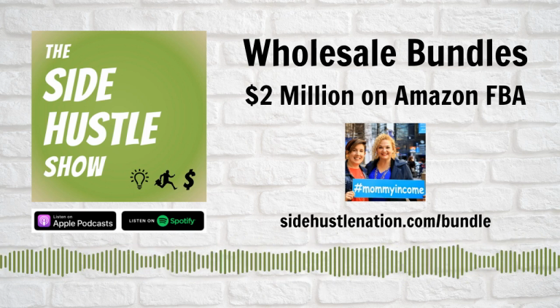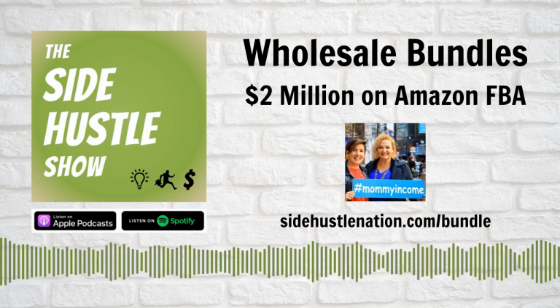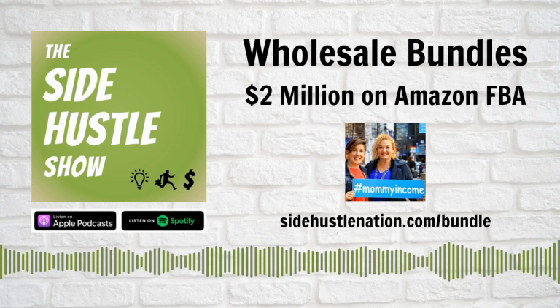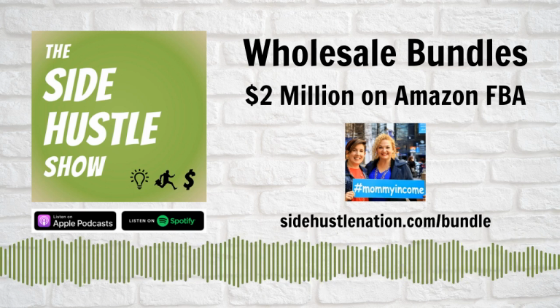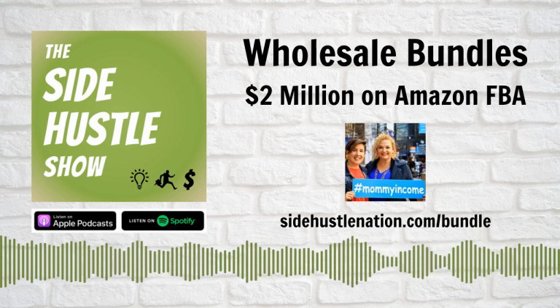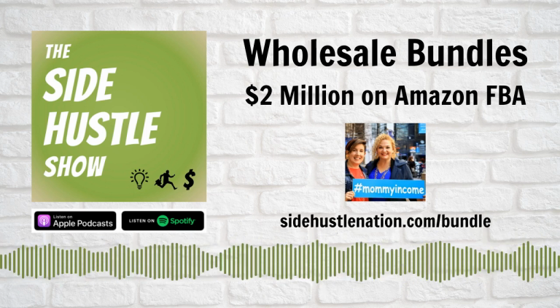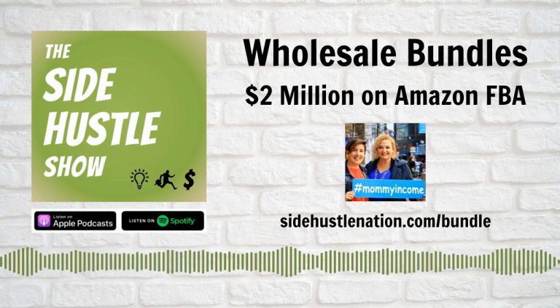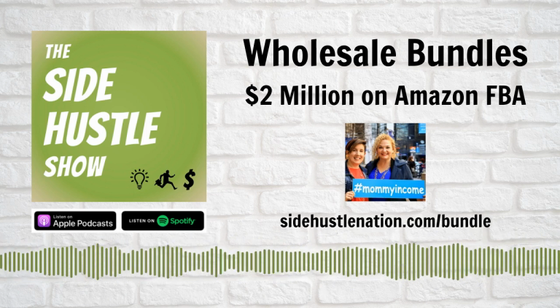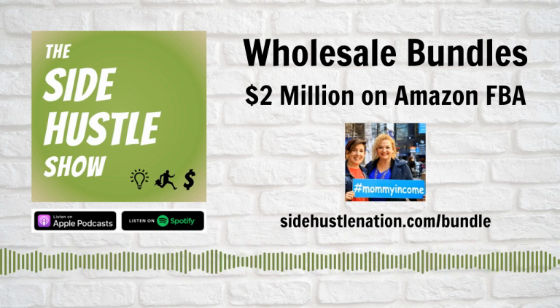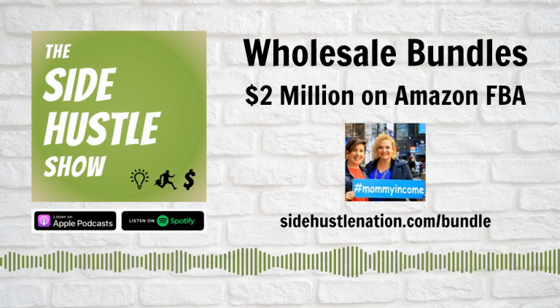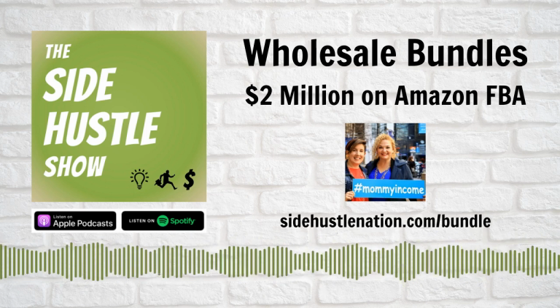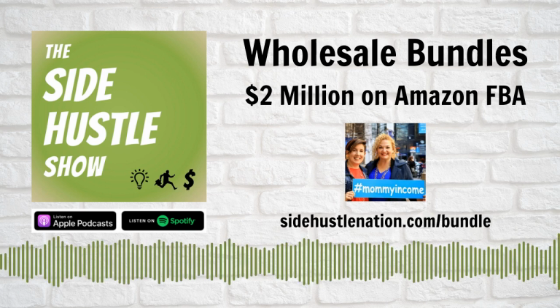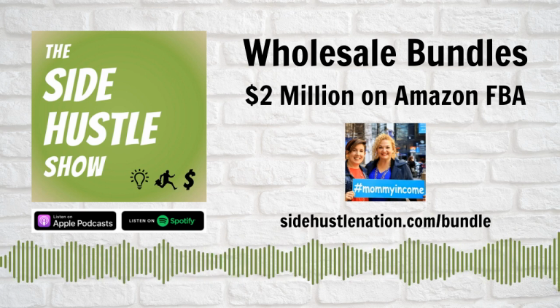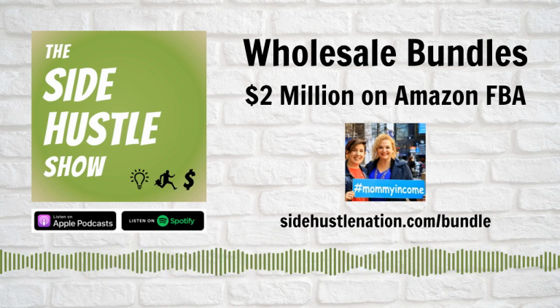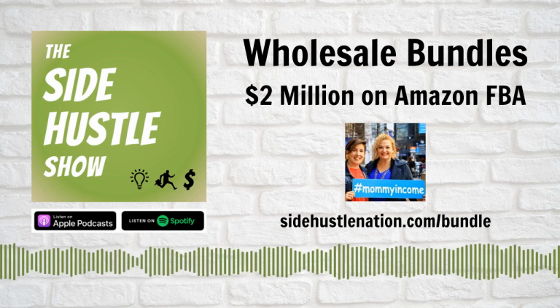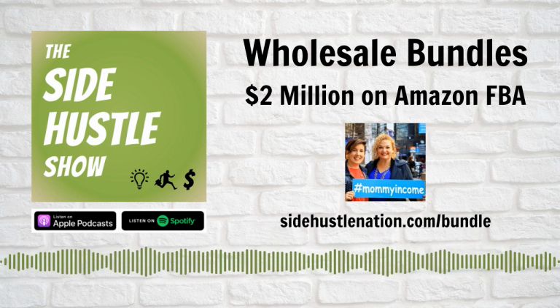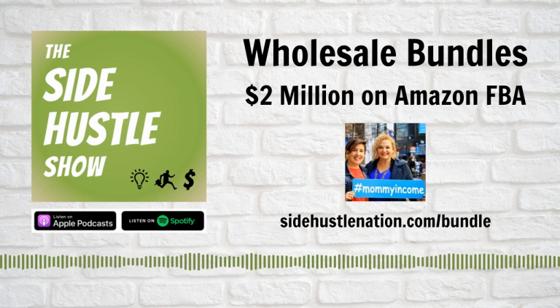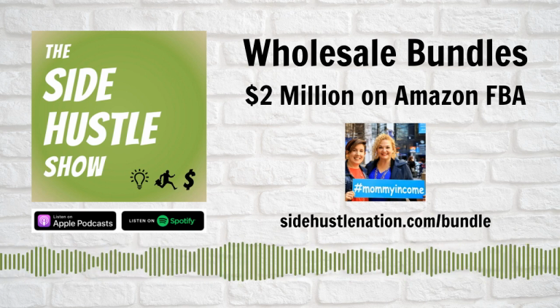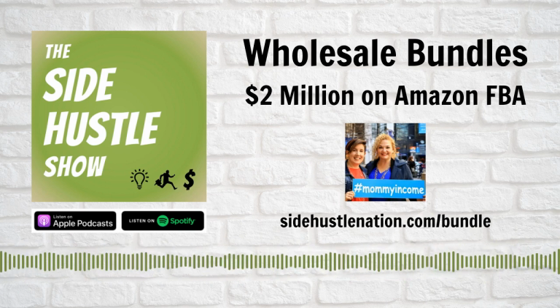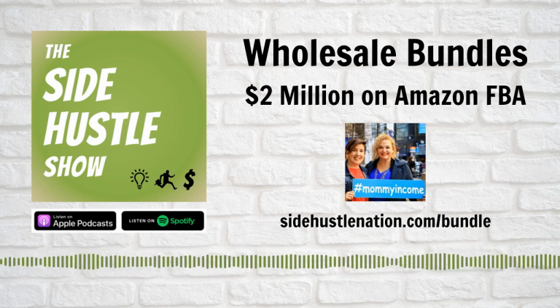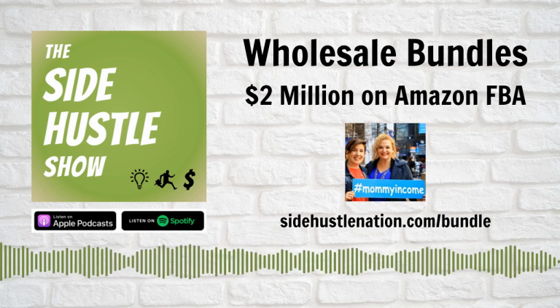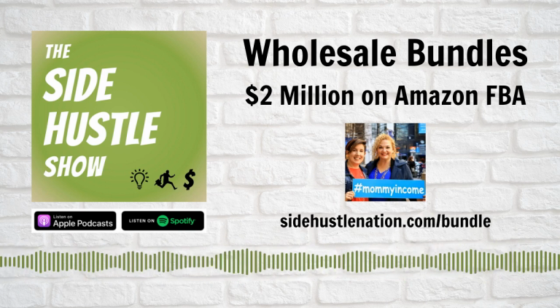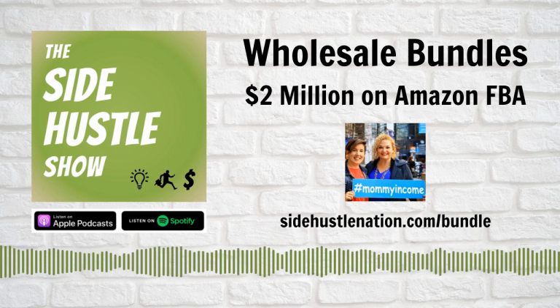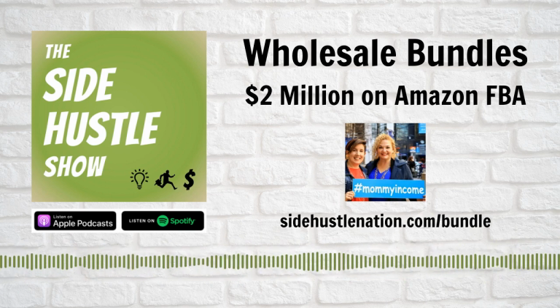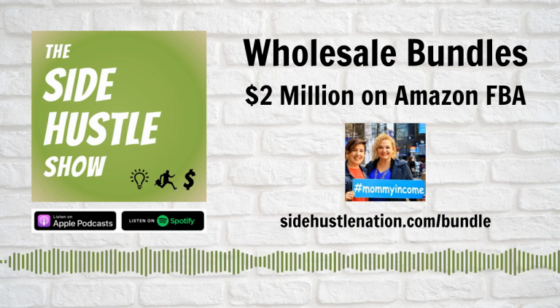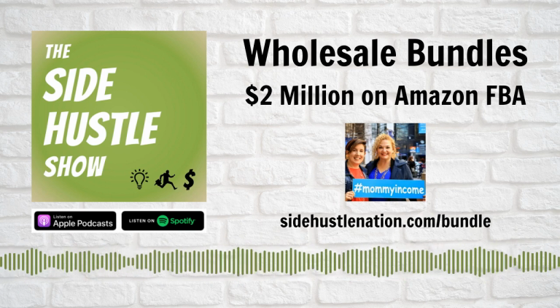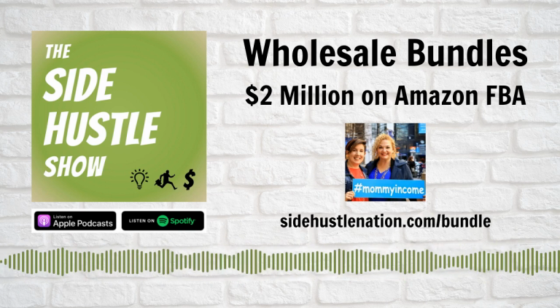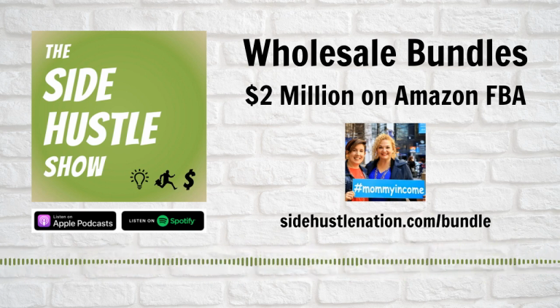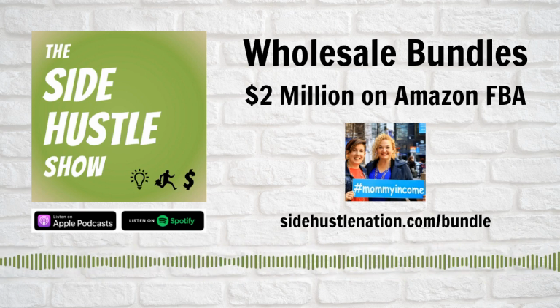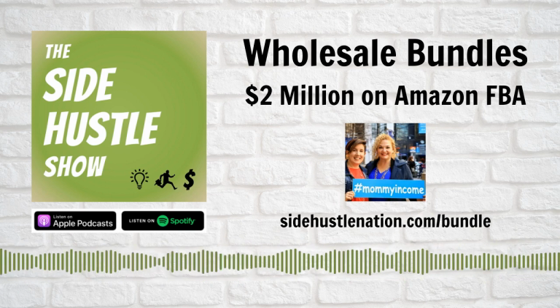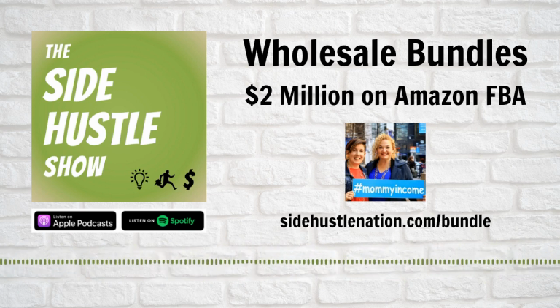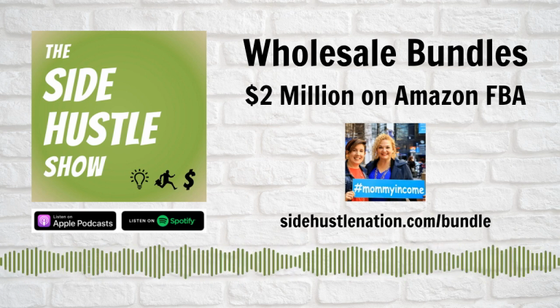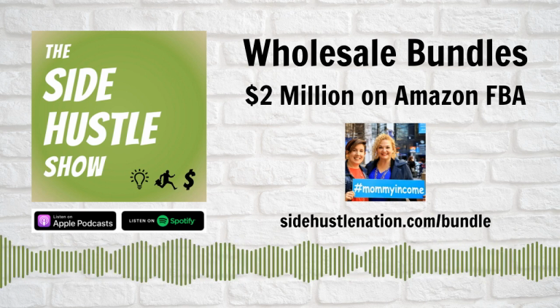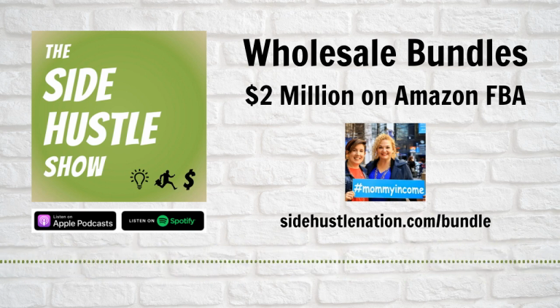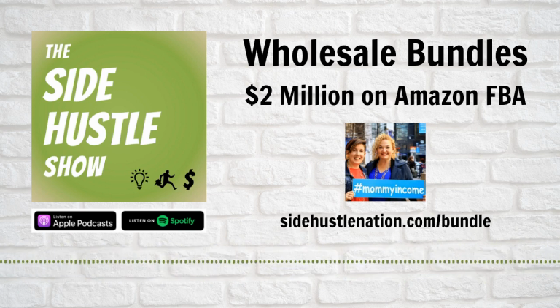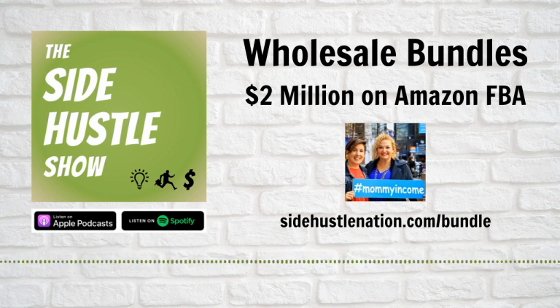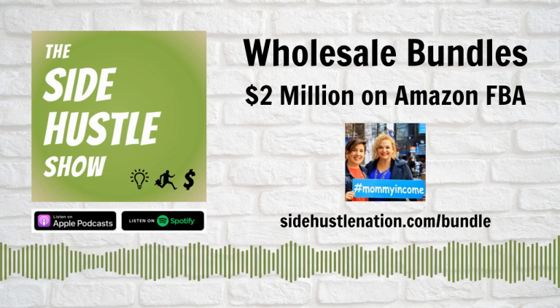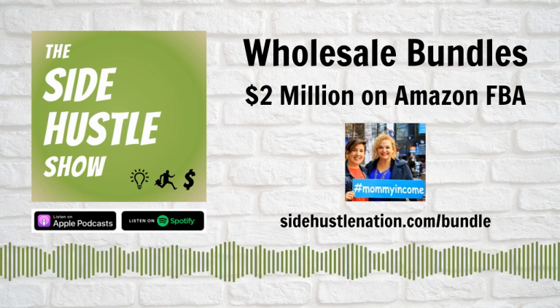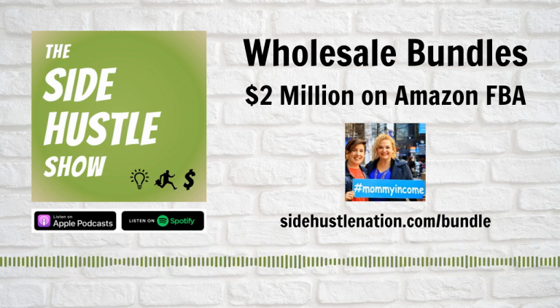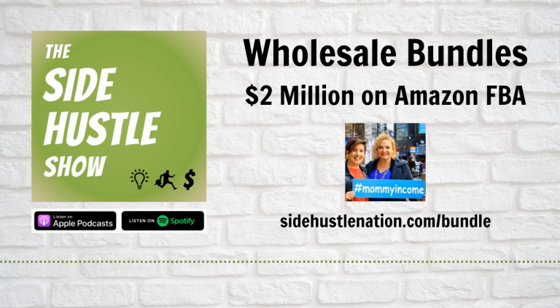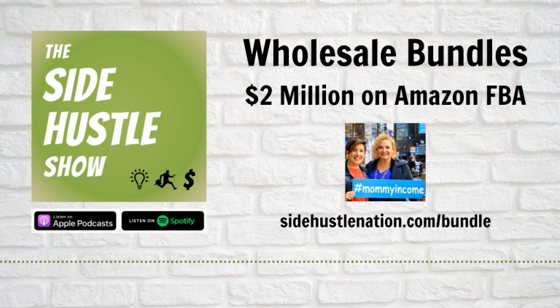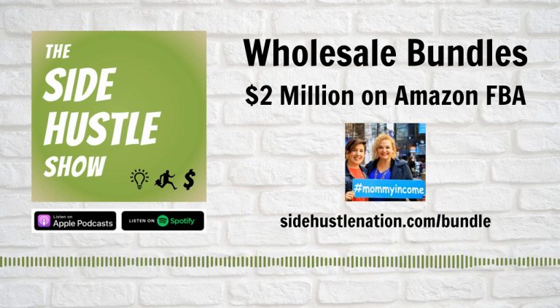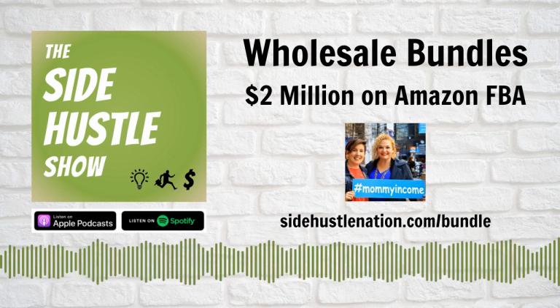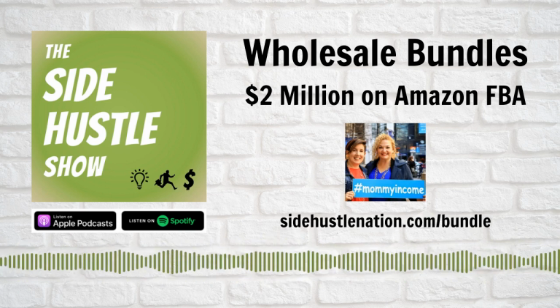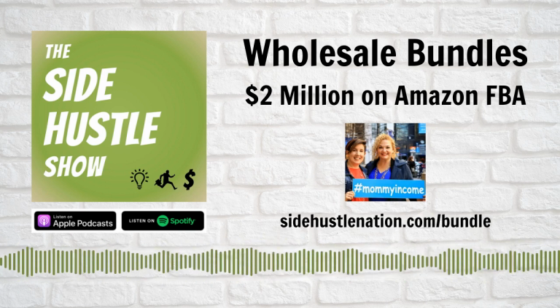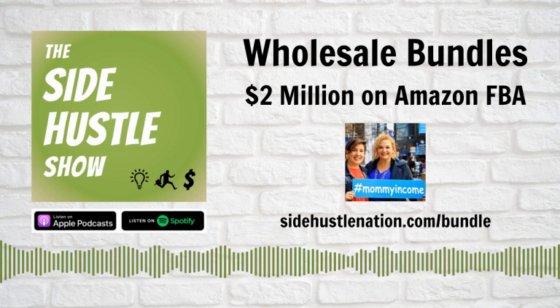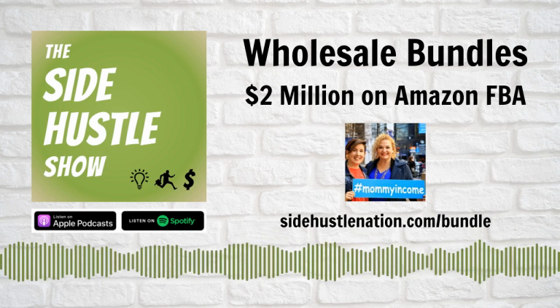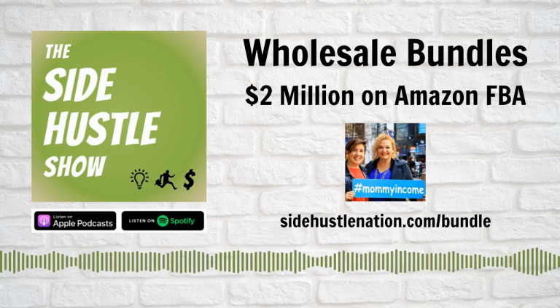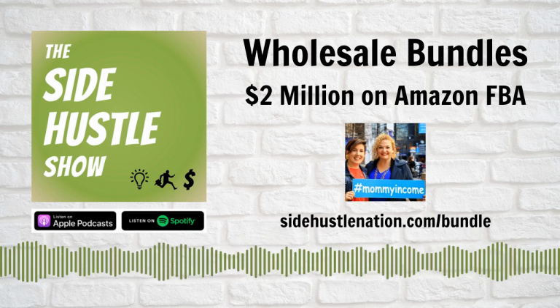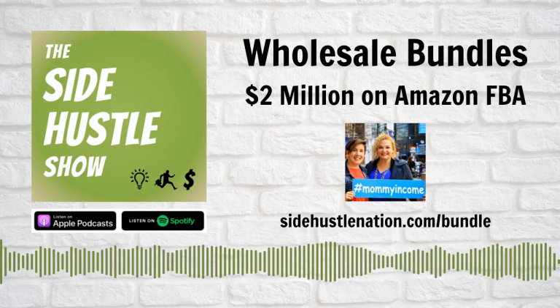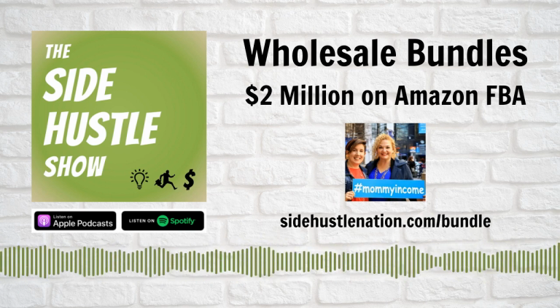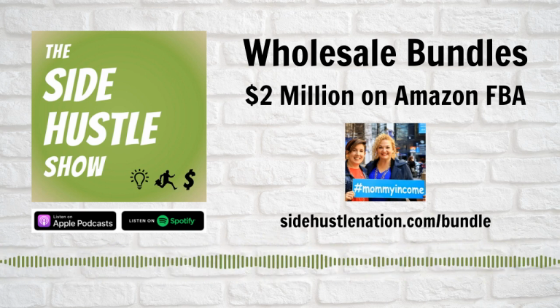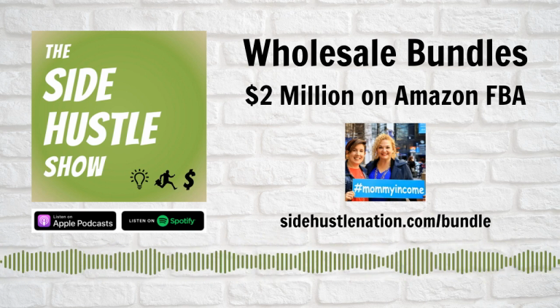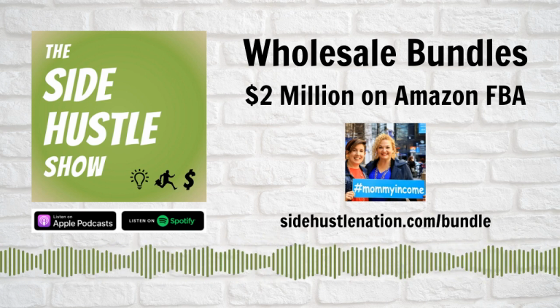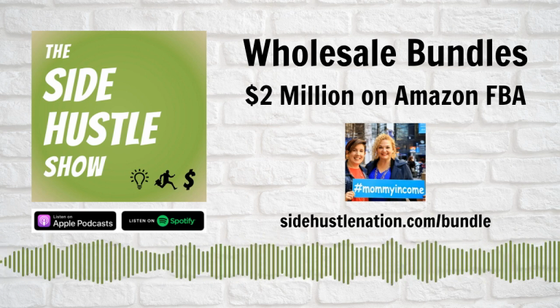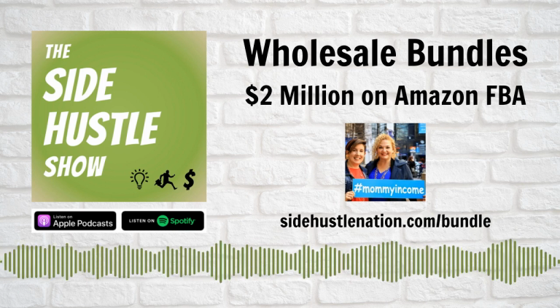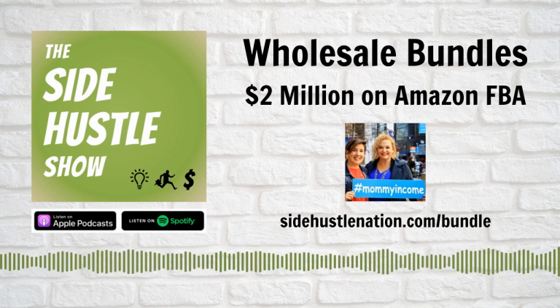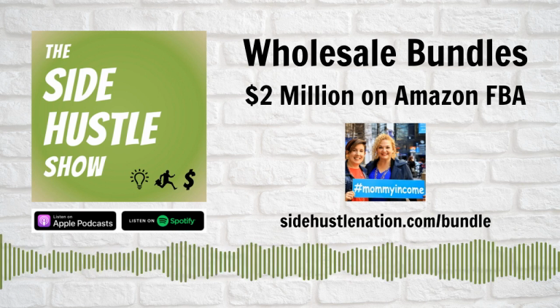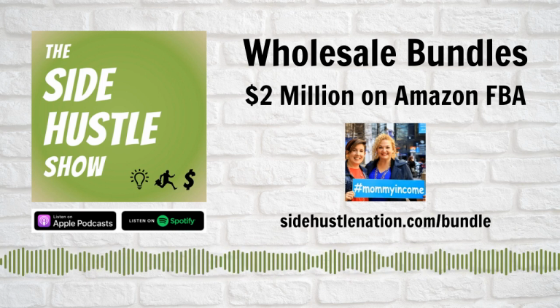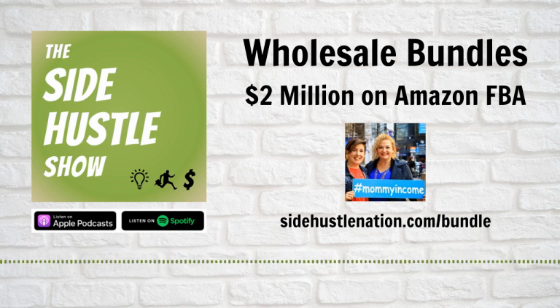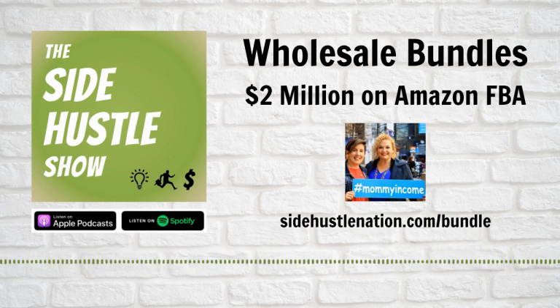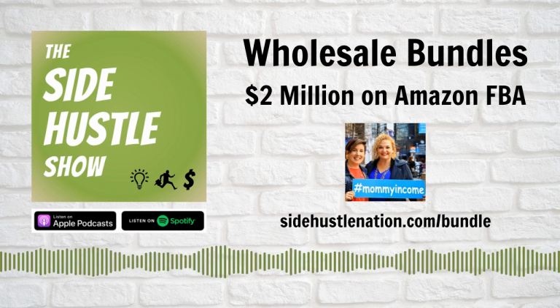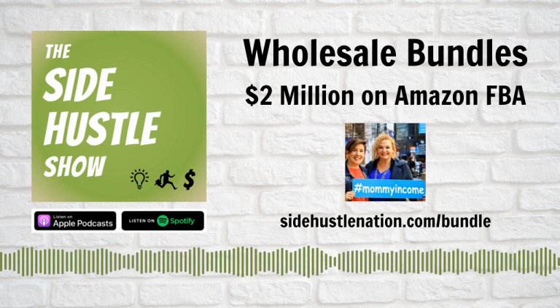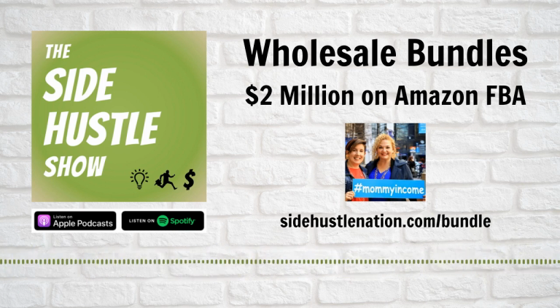Speed and convenience and variety is what your Amazon buyer is looking for, and by bundling you are able to provide those things for them.